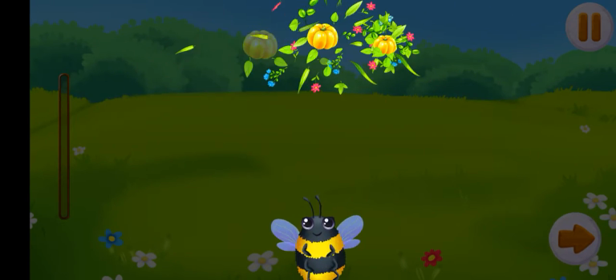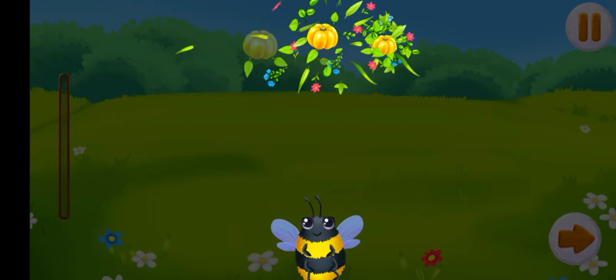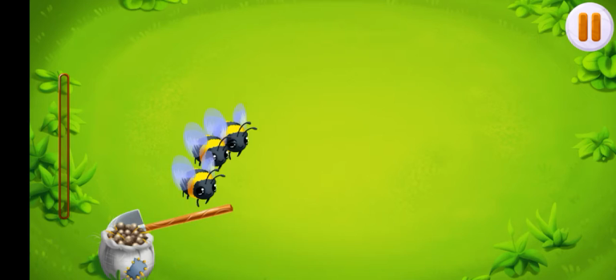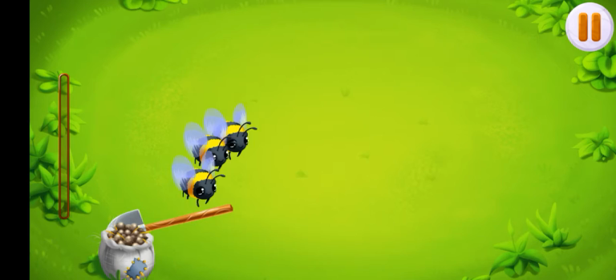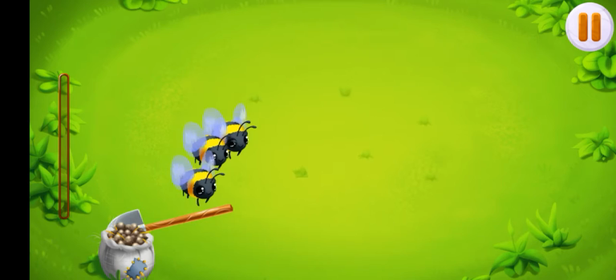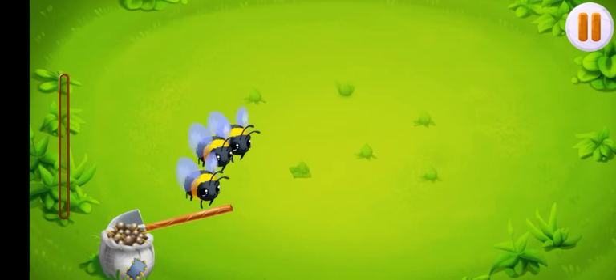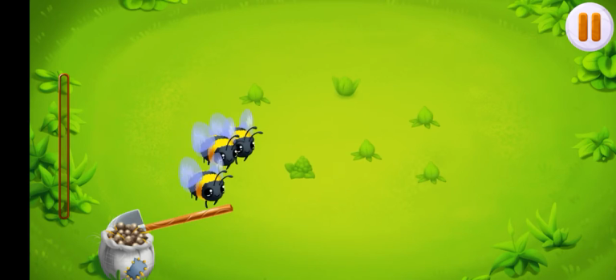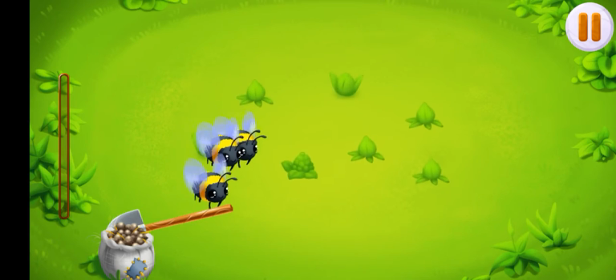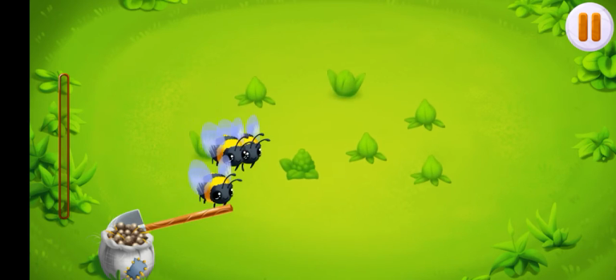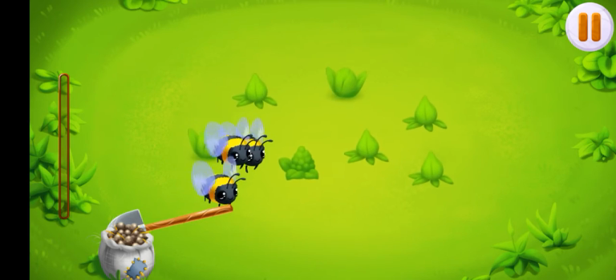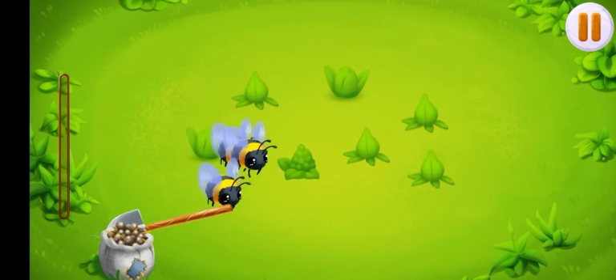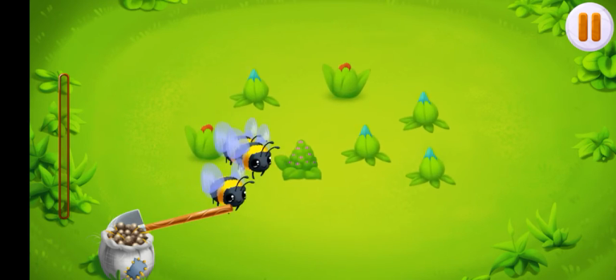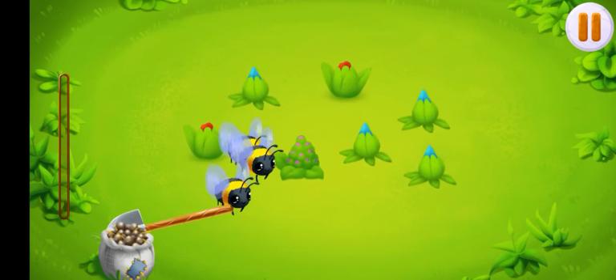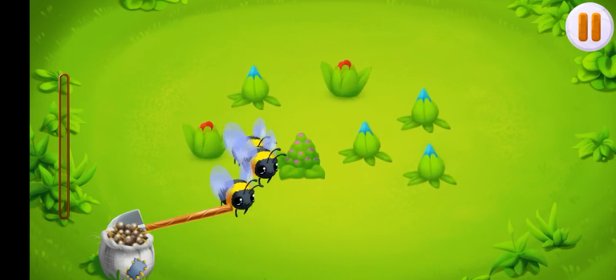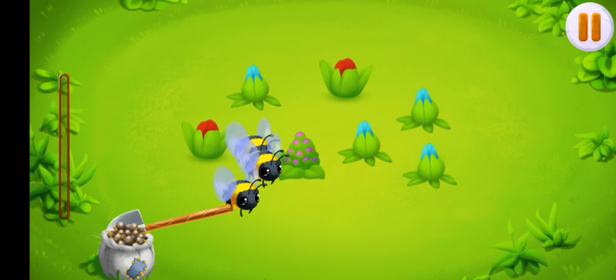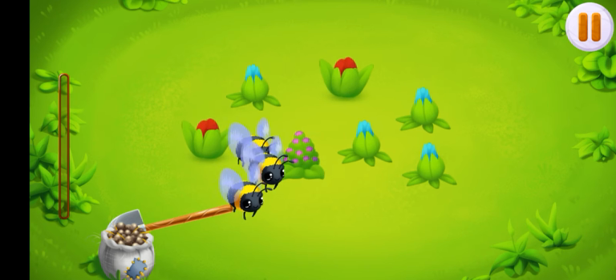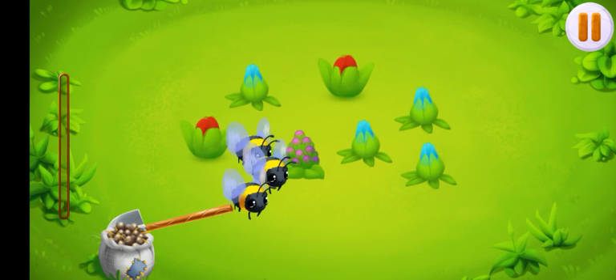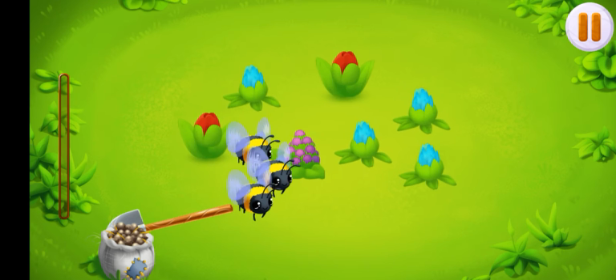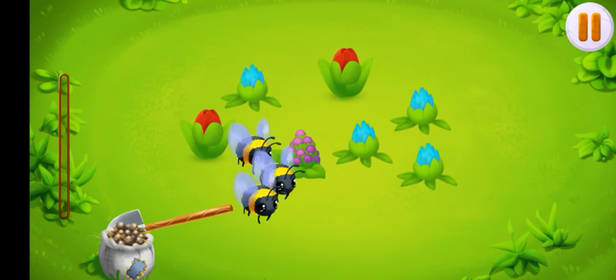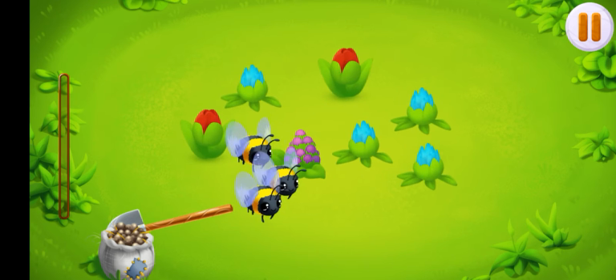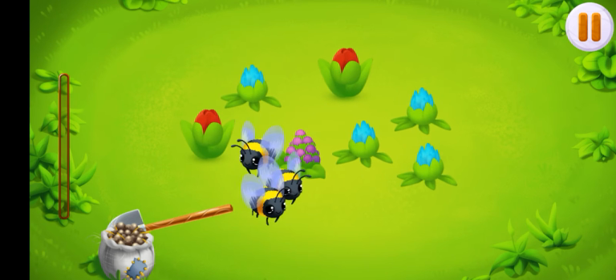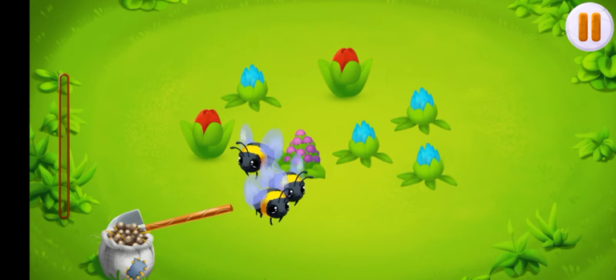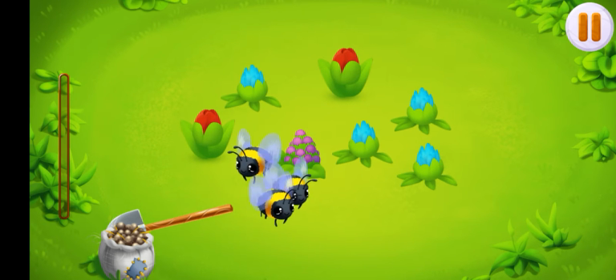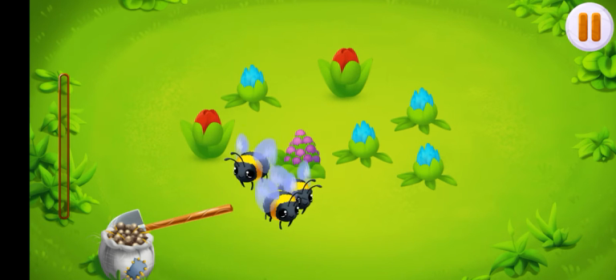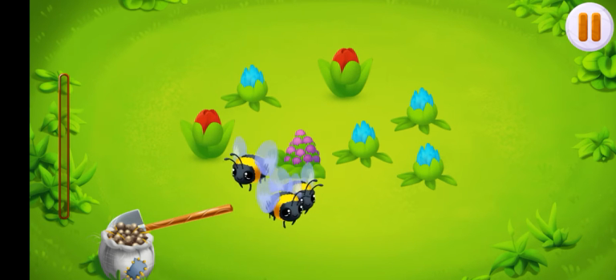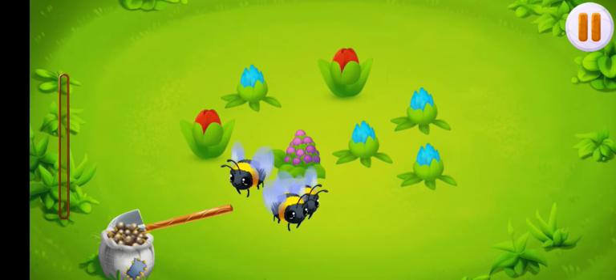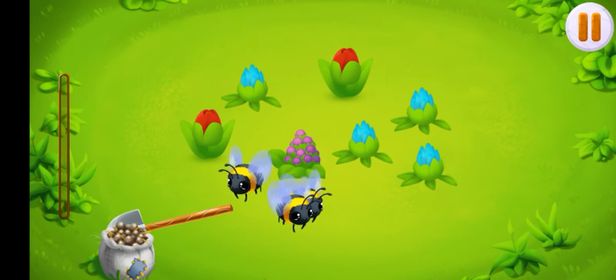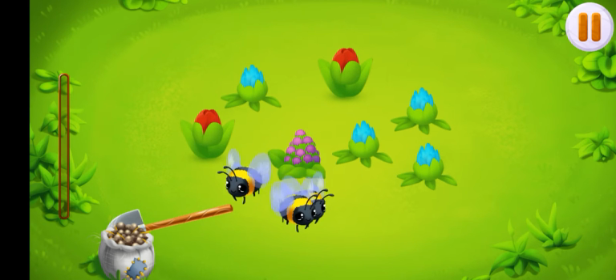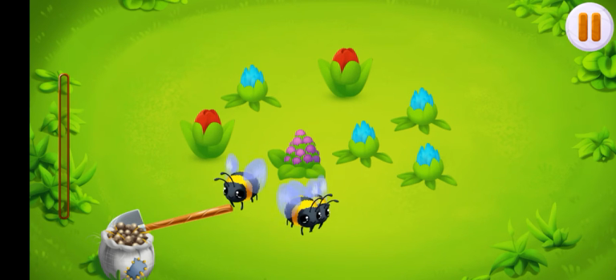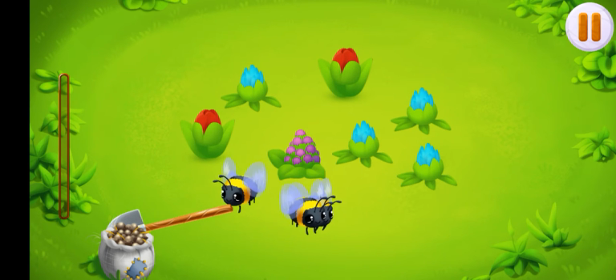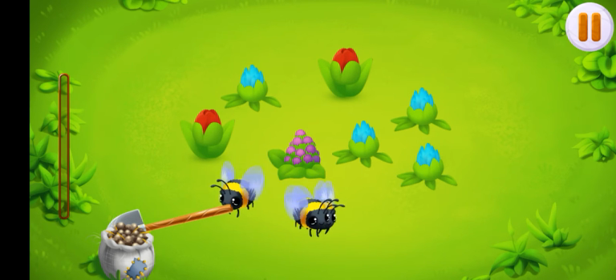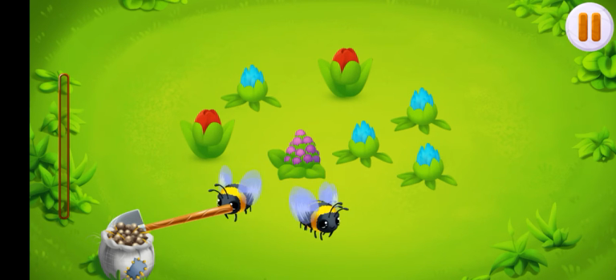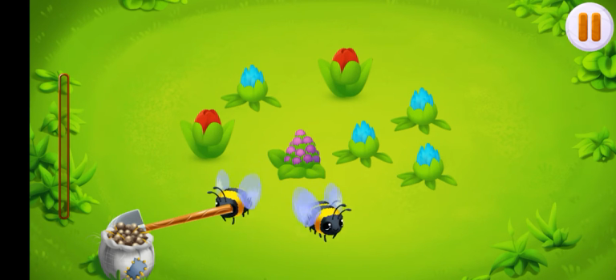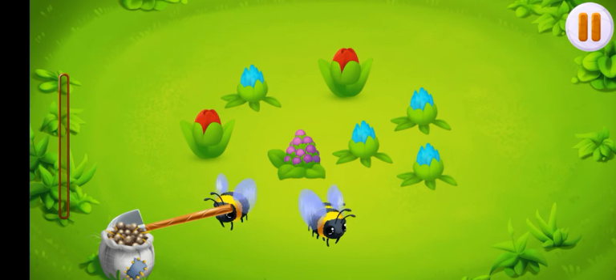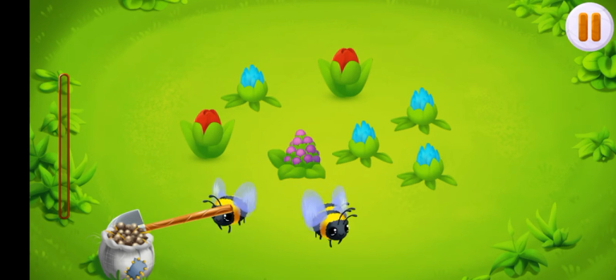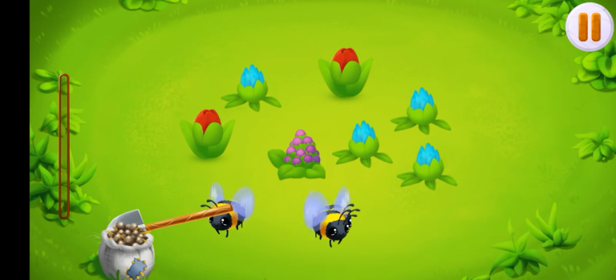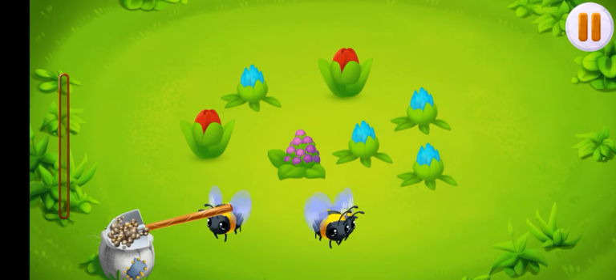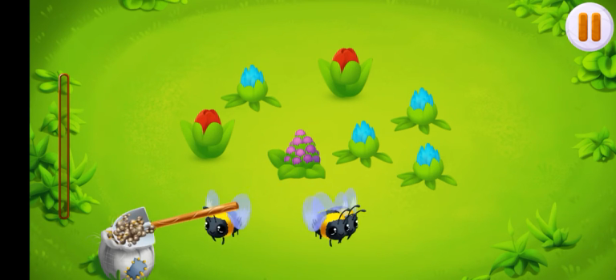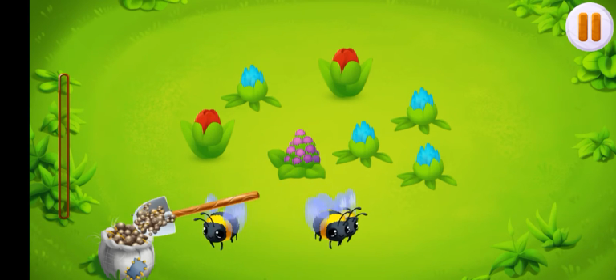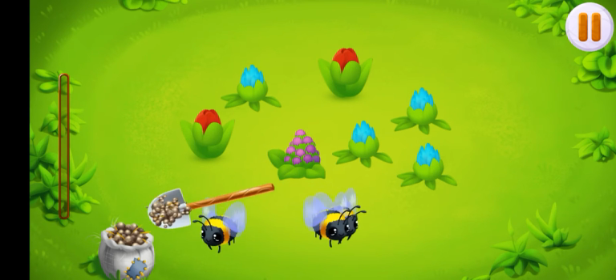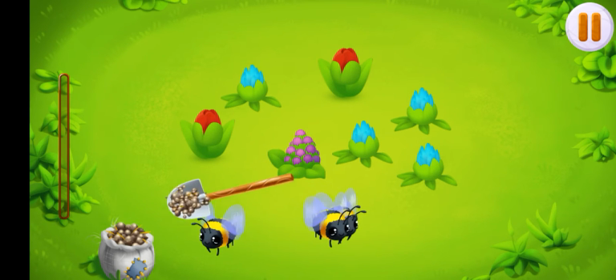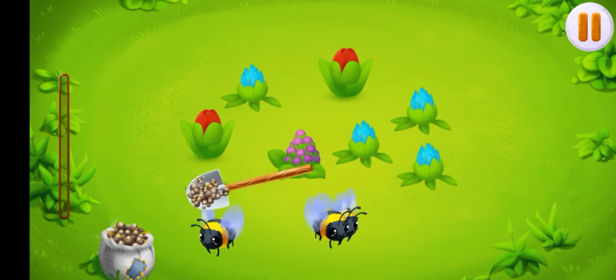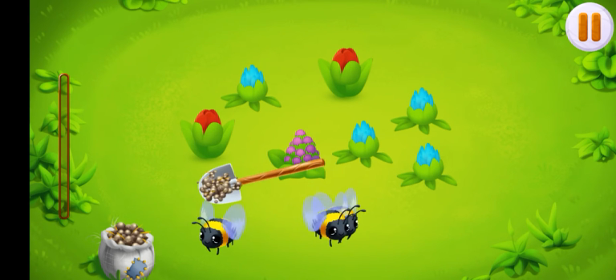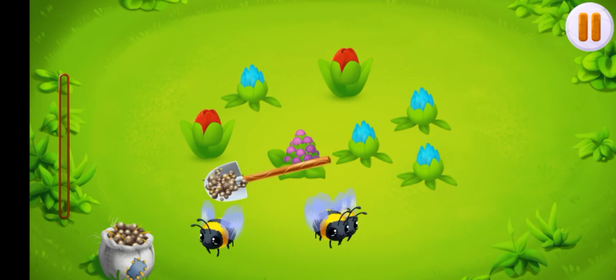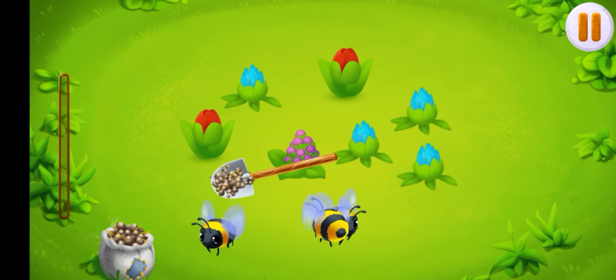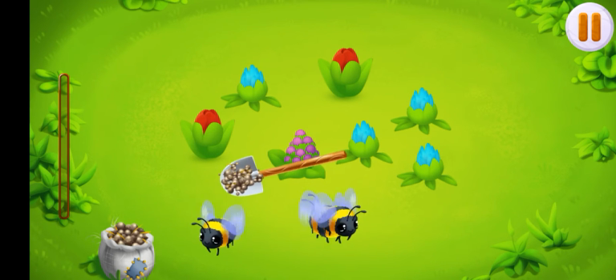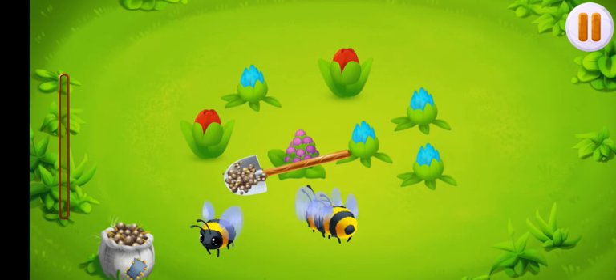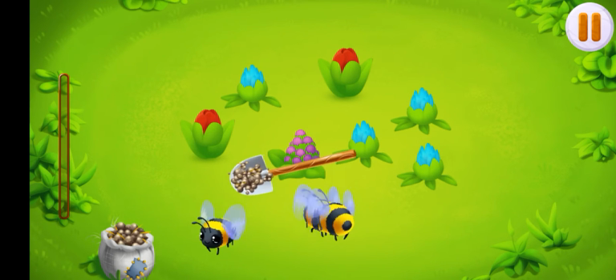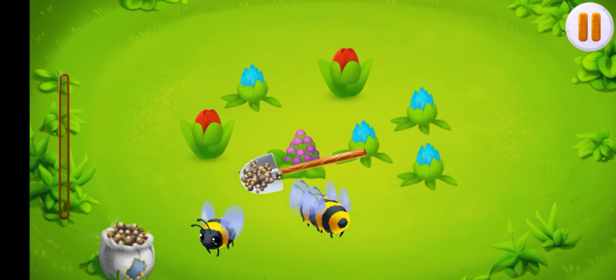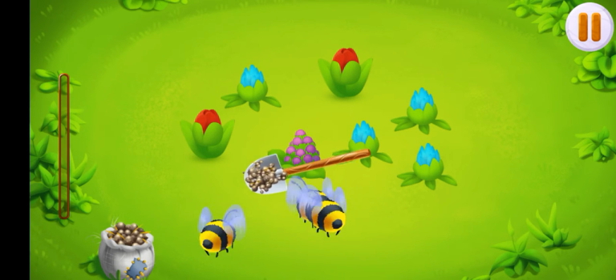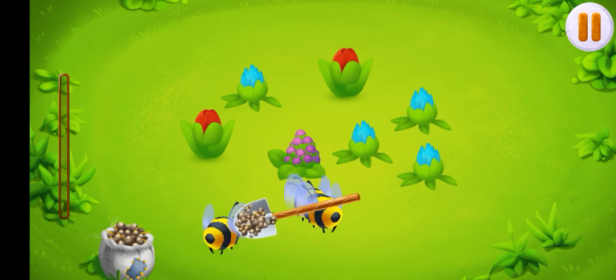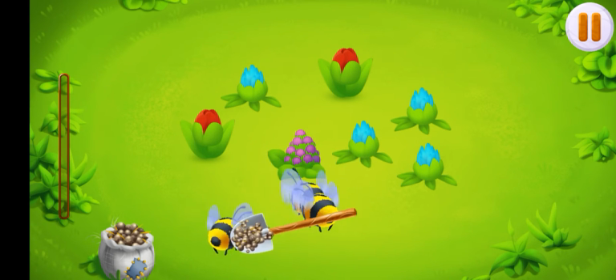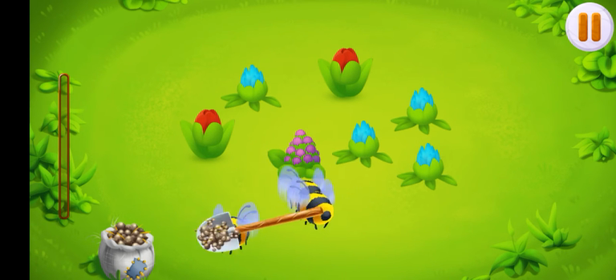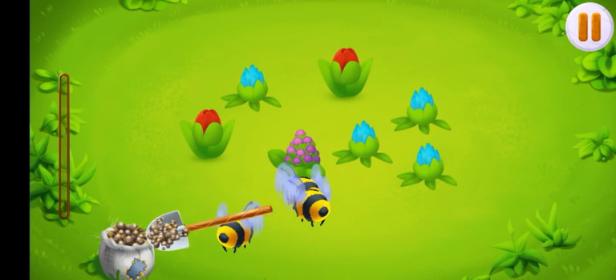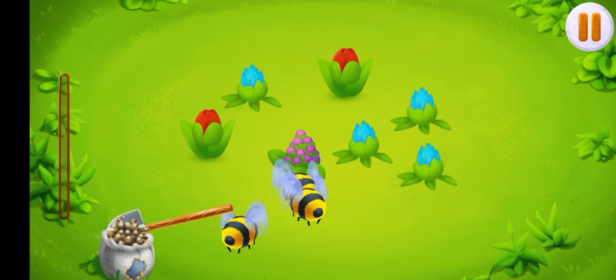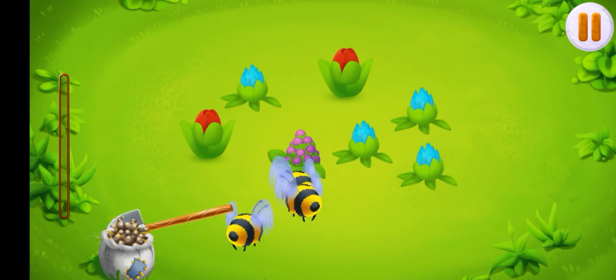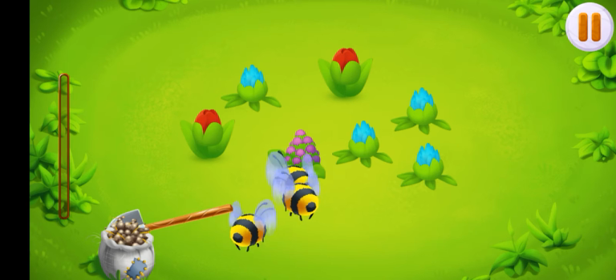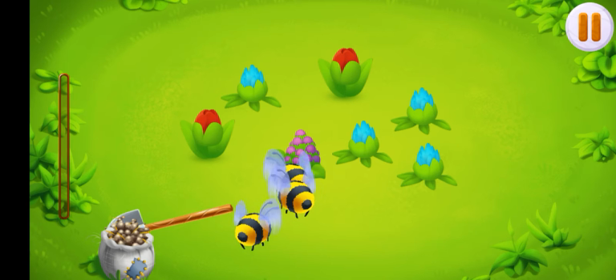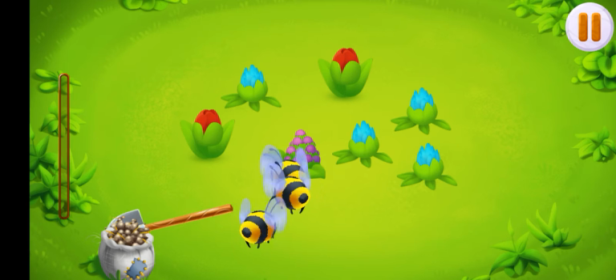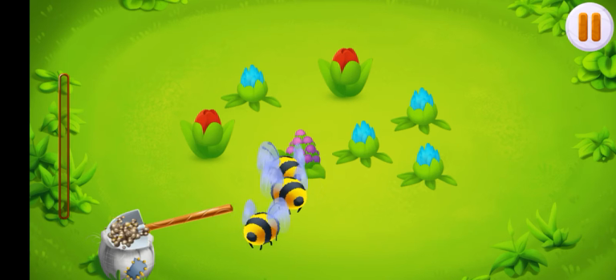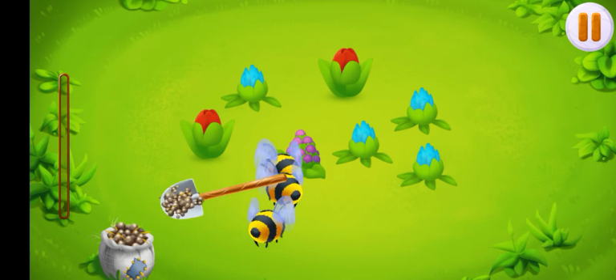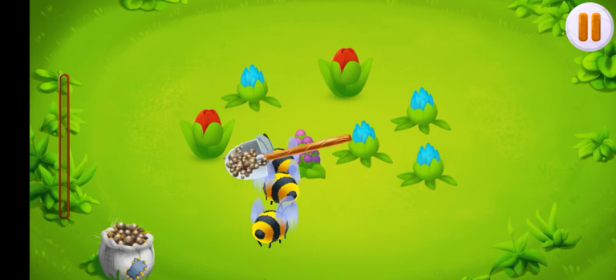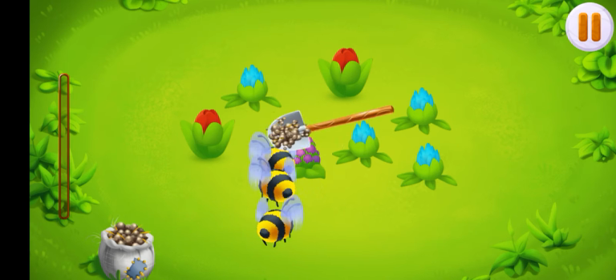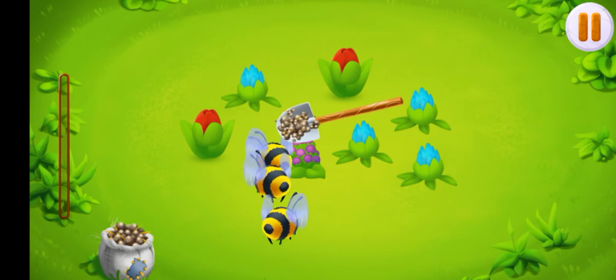Our bees need flower nectar to make honey. Pour fertilizer from the sack onto the sprouts to make the flowers grow.